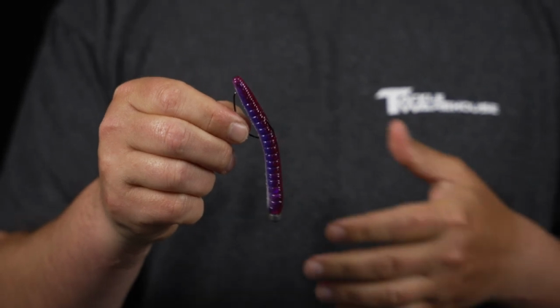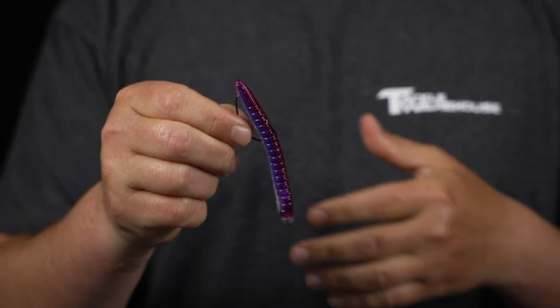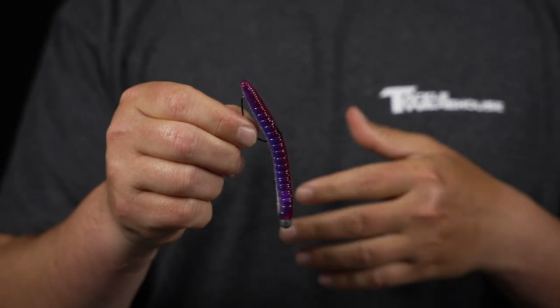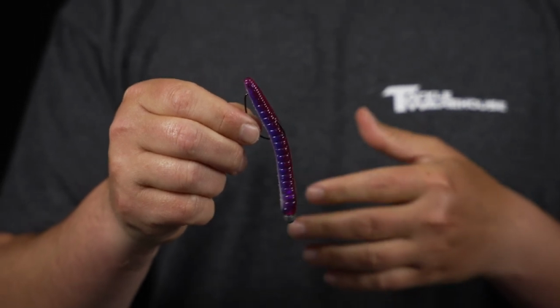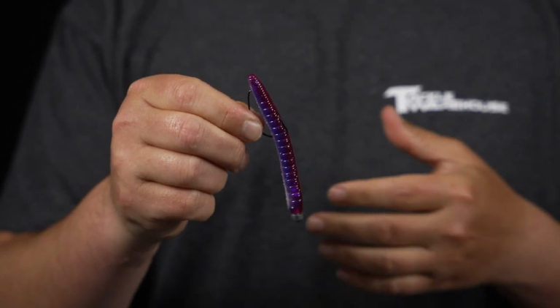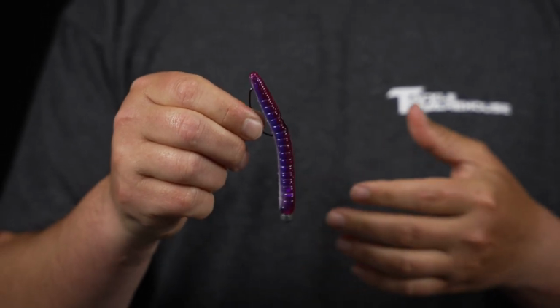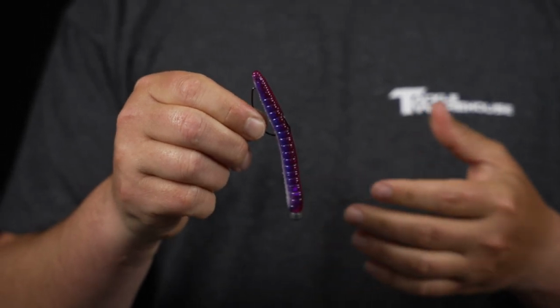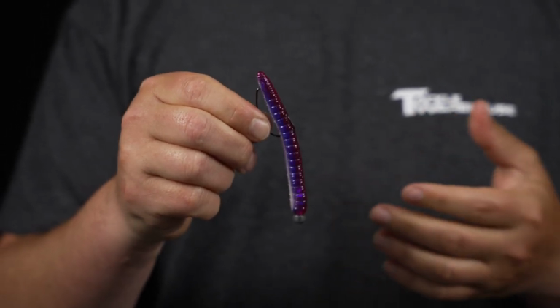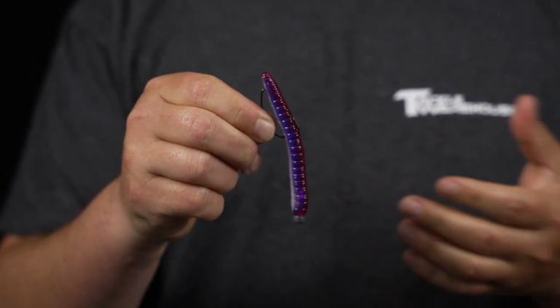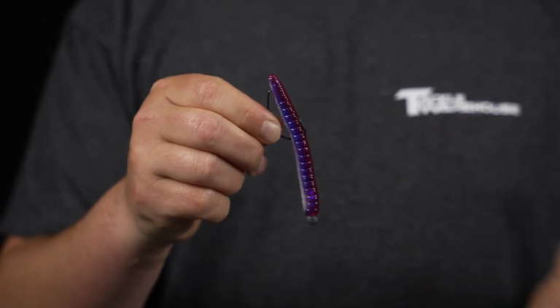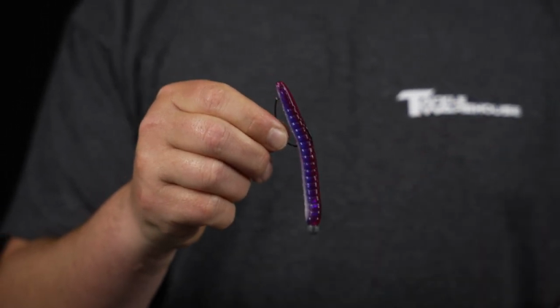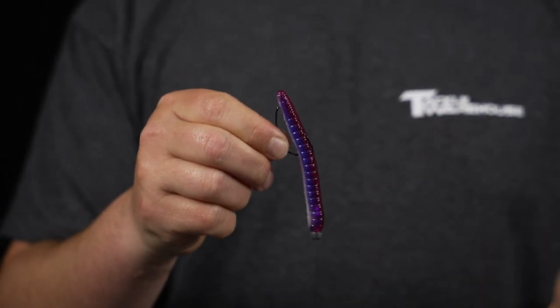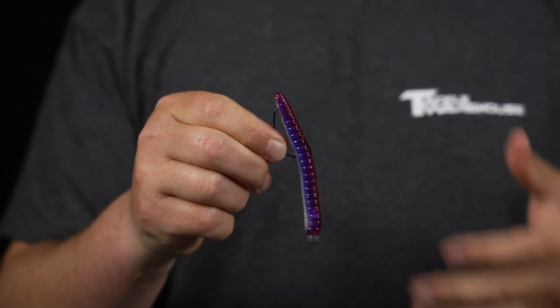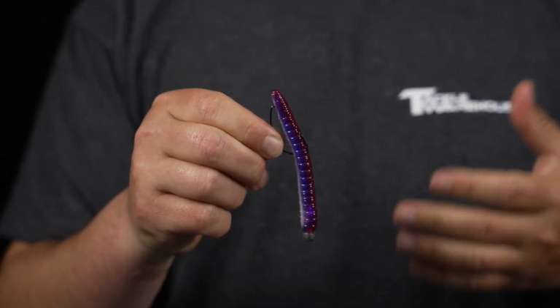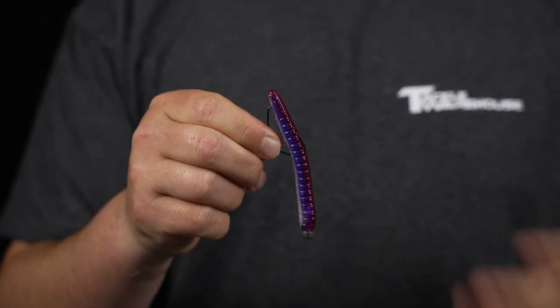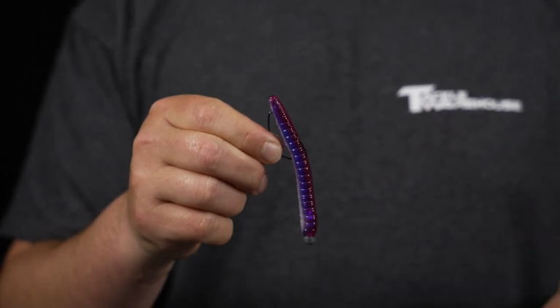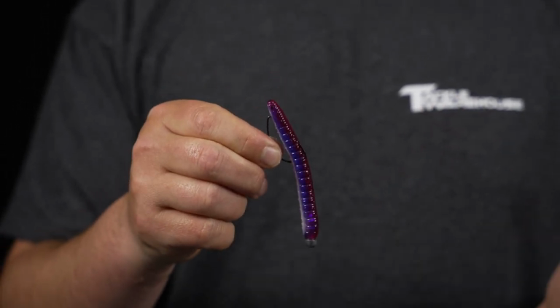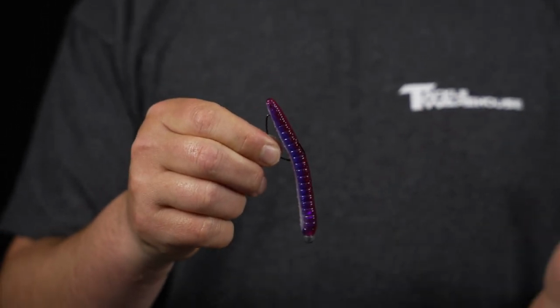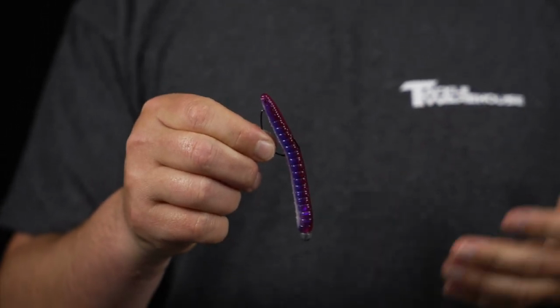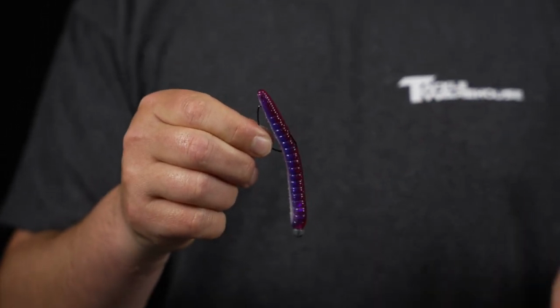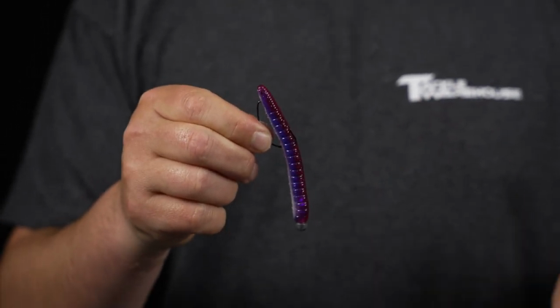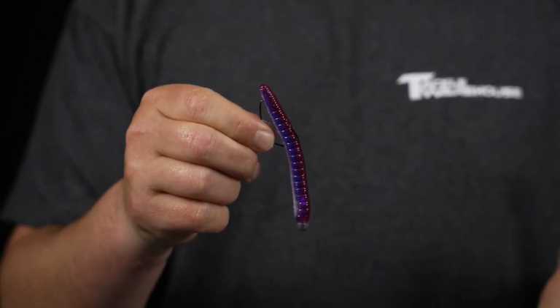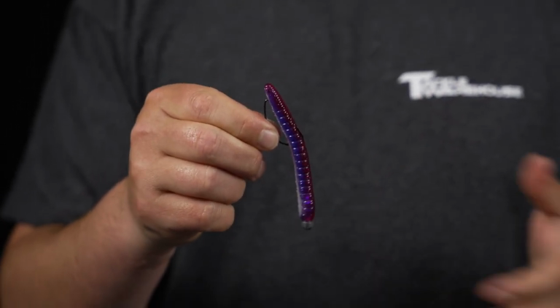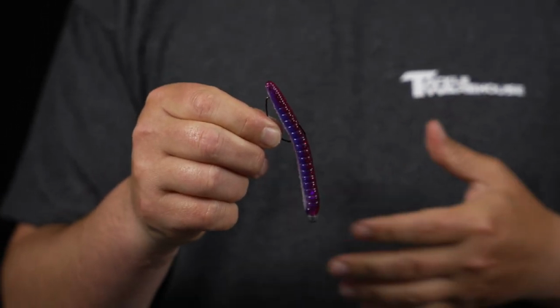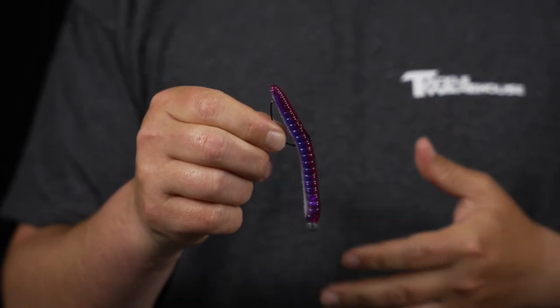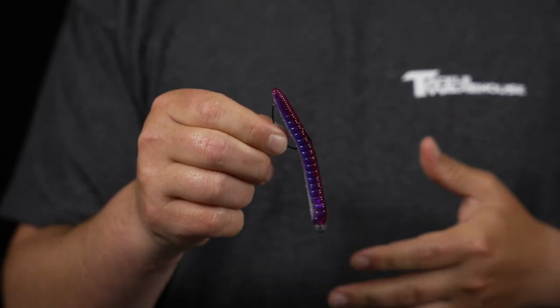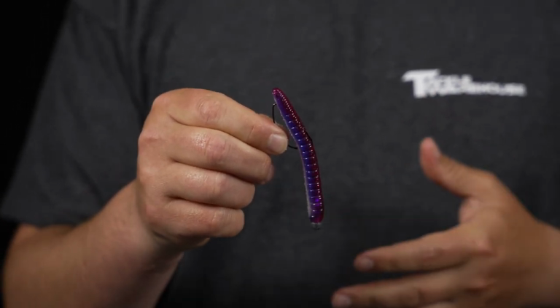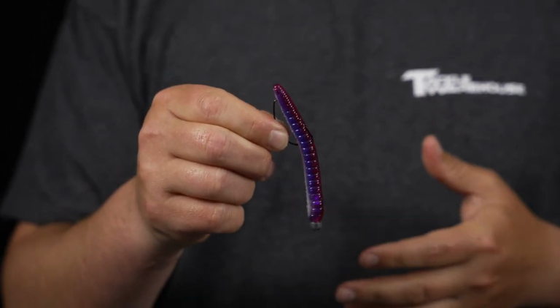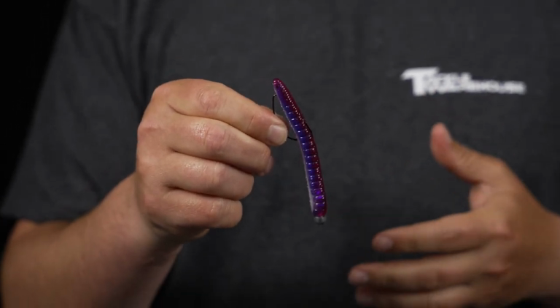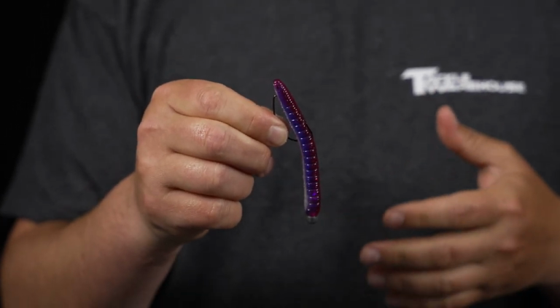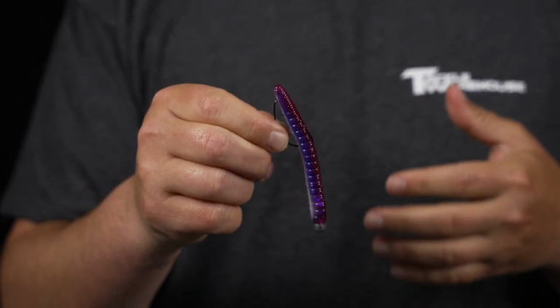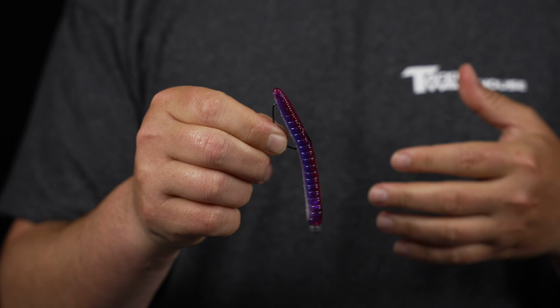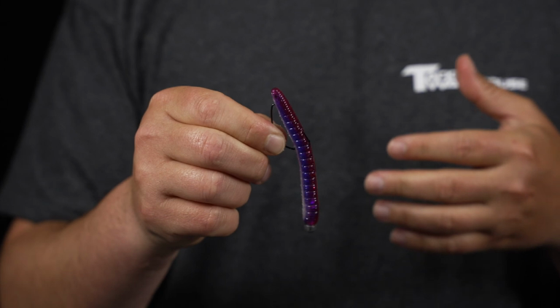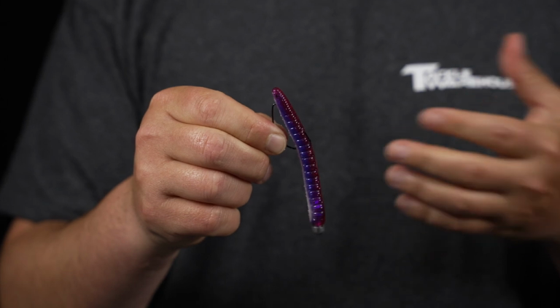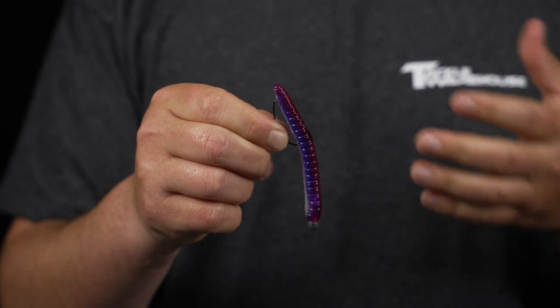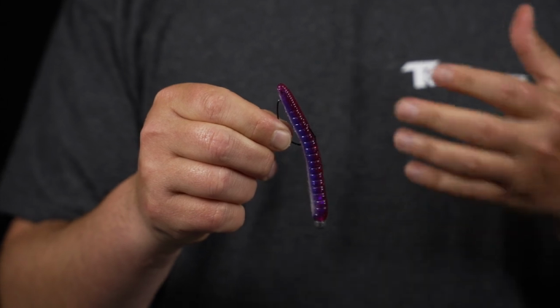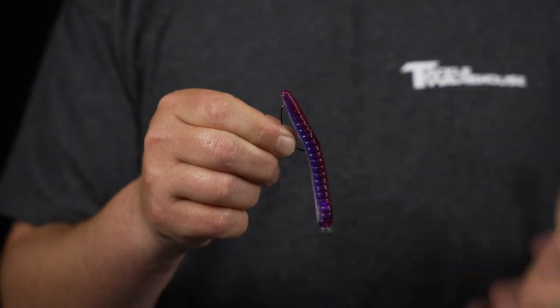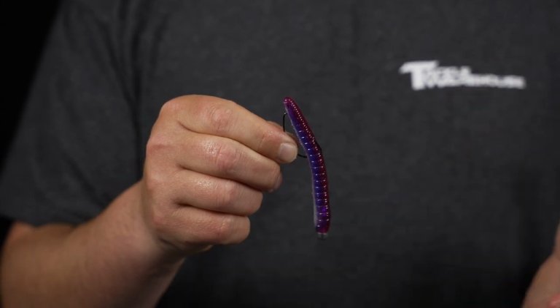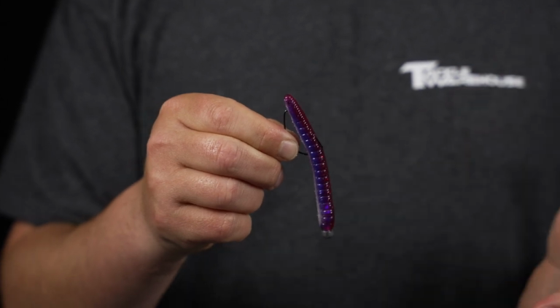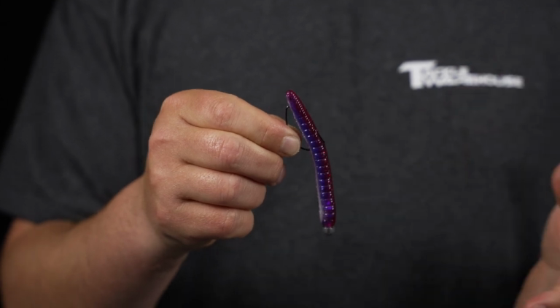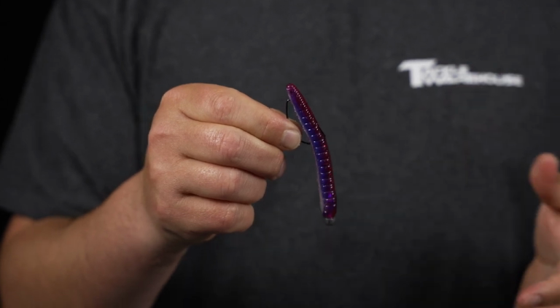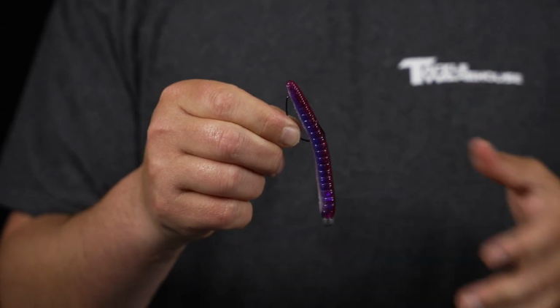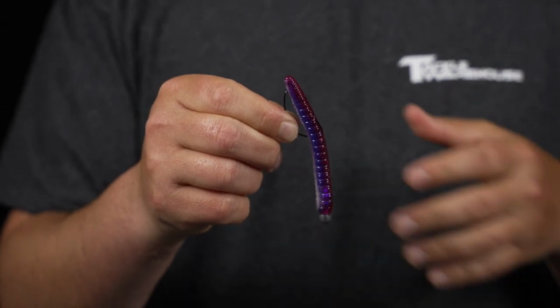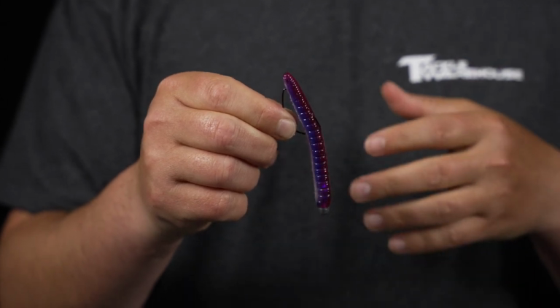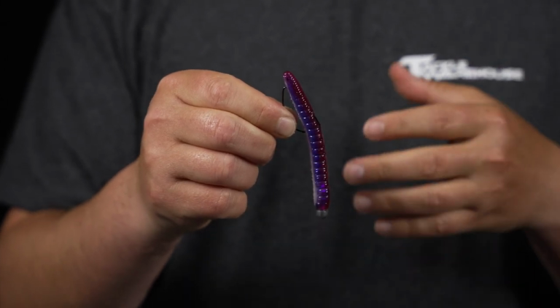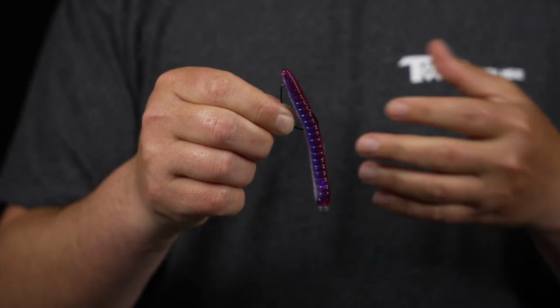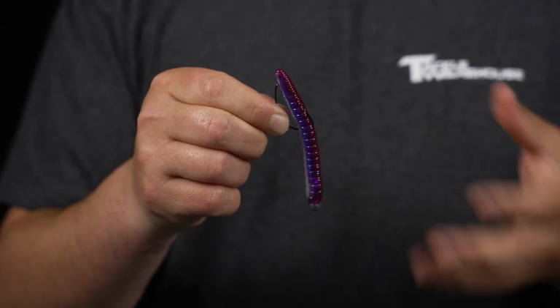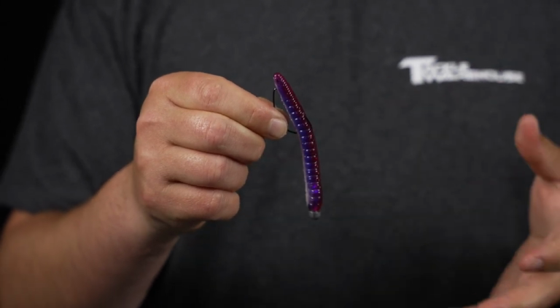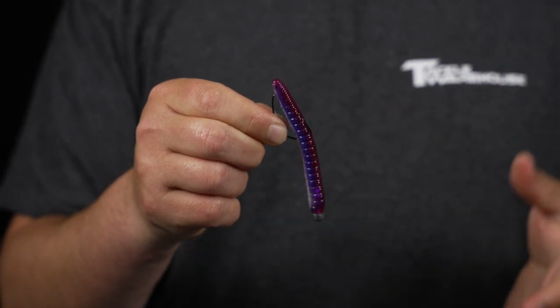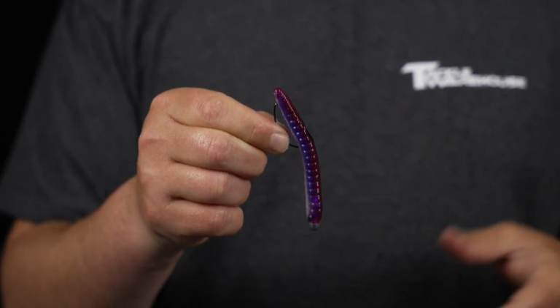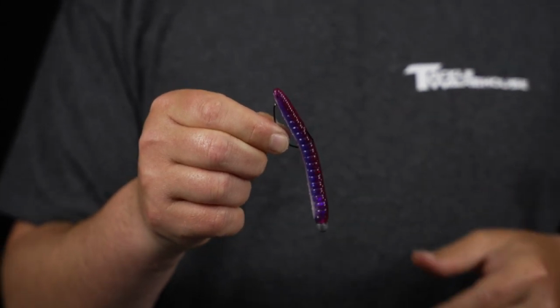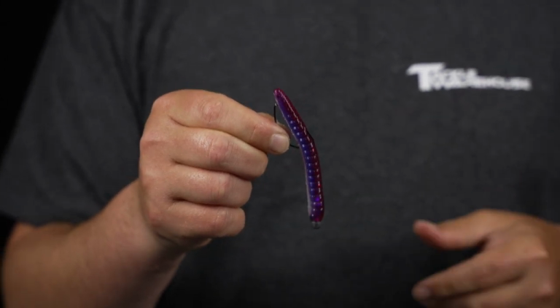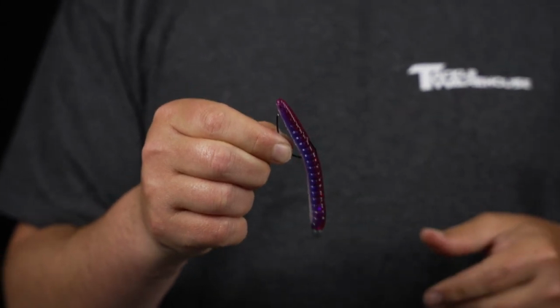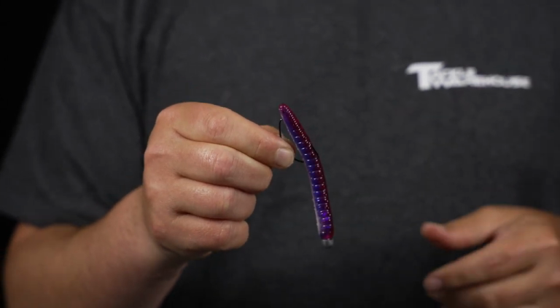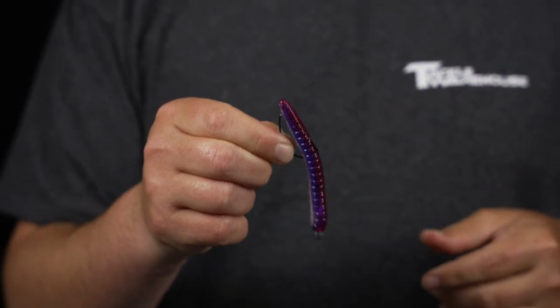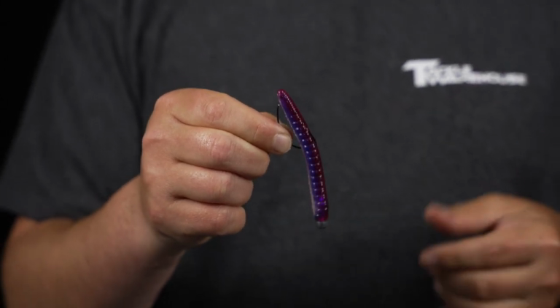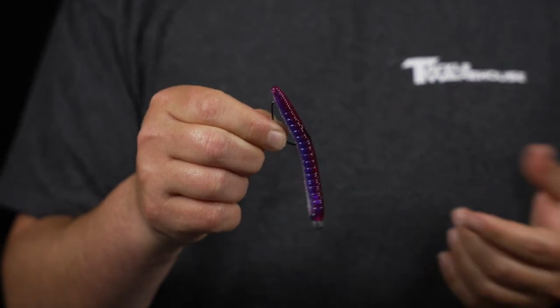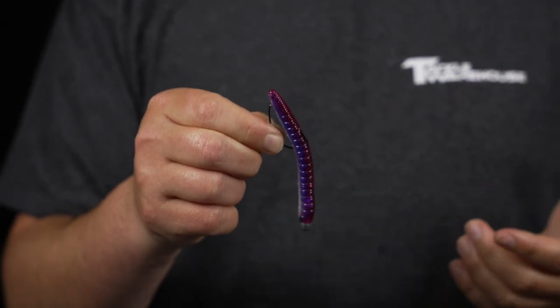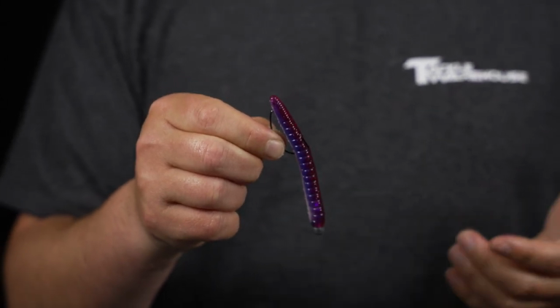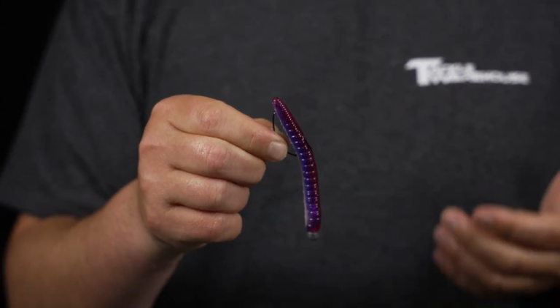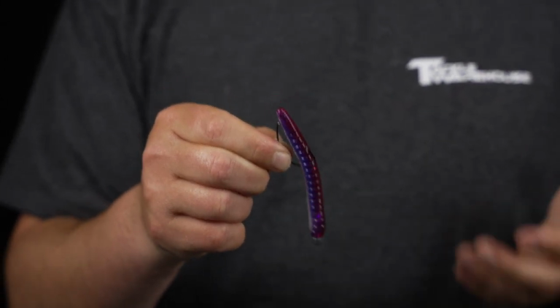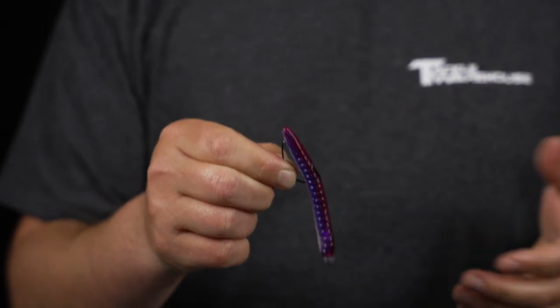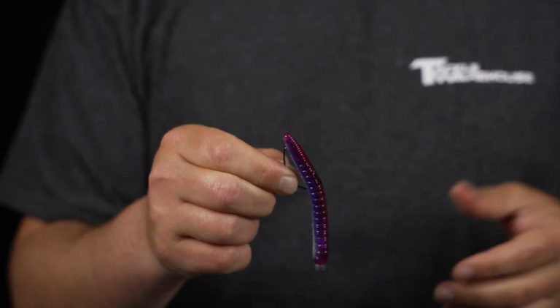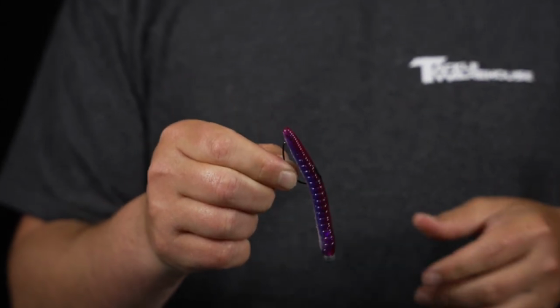So you can throw this in the brush, in the grass, lay downs, anything like that, and it'll come through and you're not going to get hung up like you would with the traditional Ned Rig.